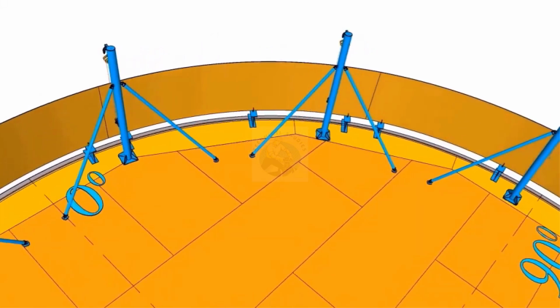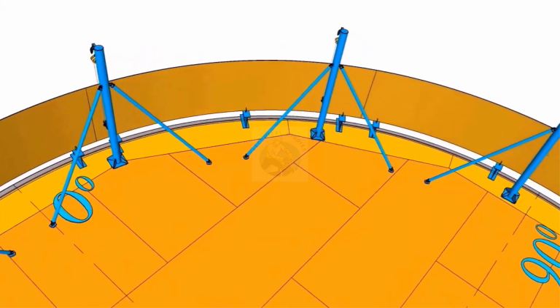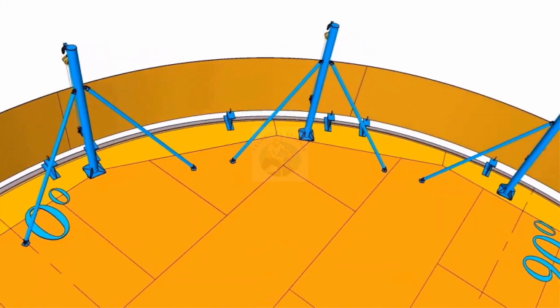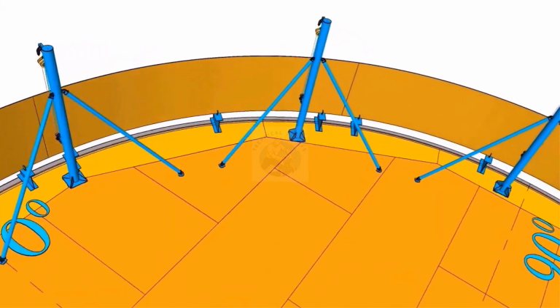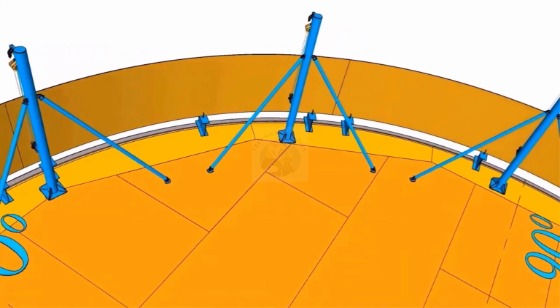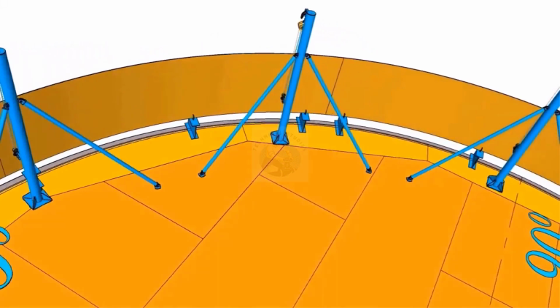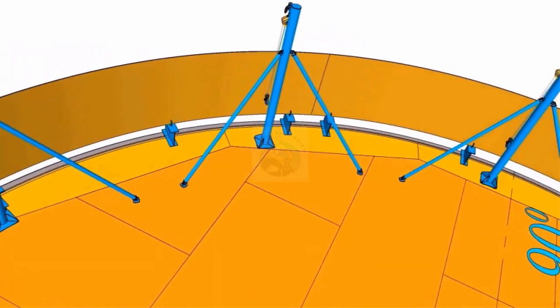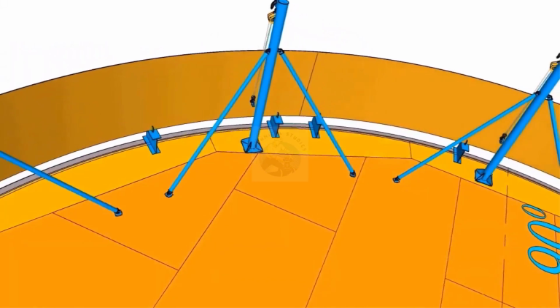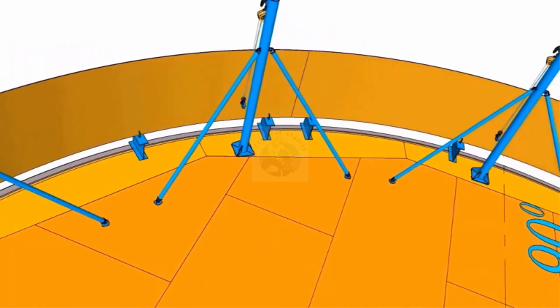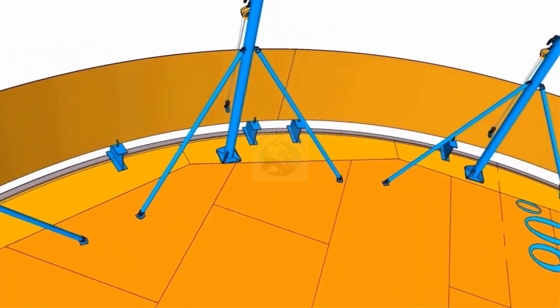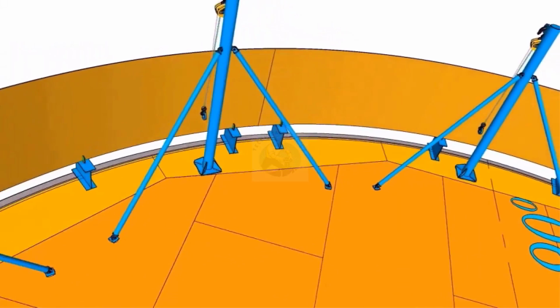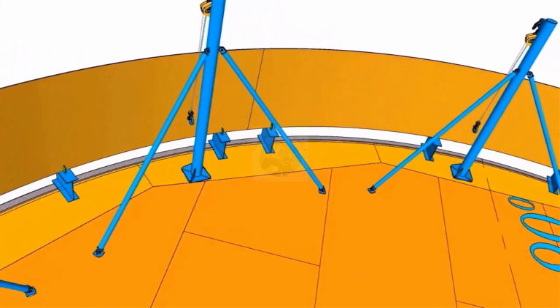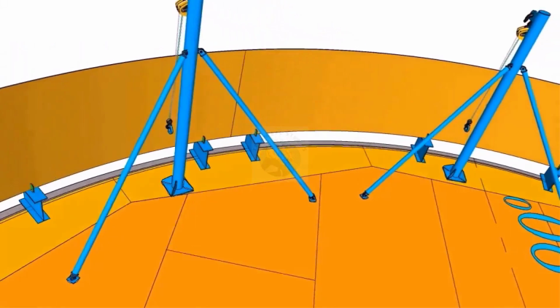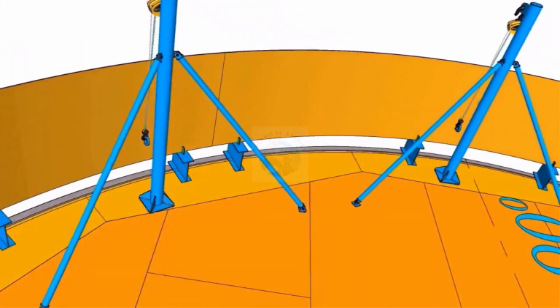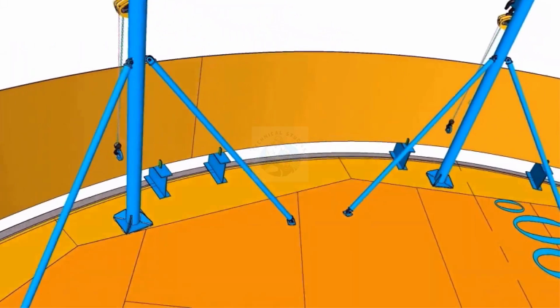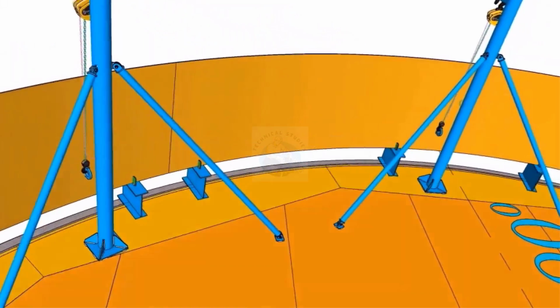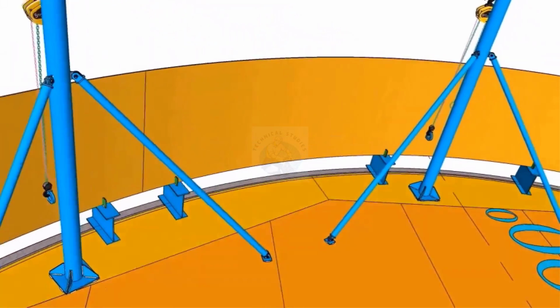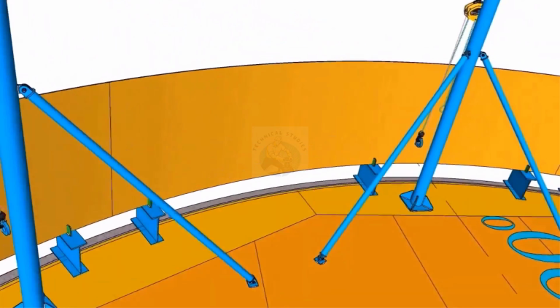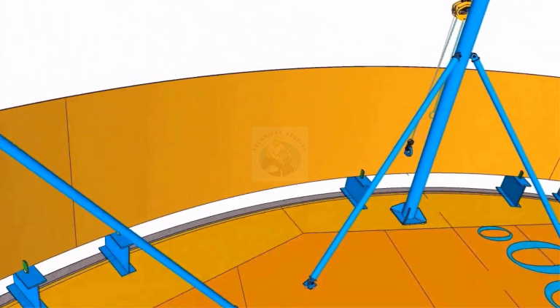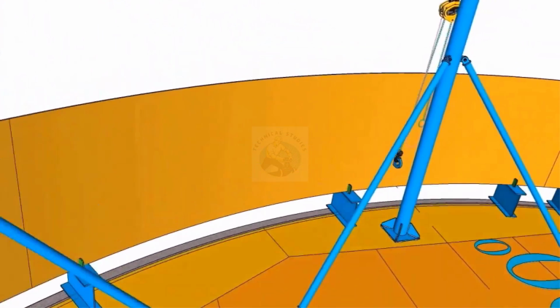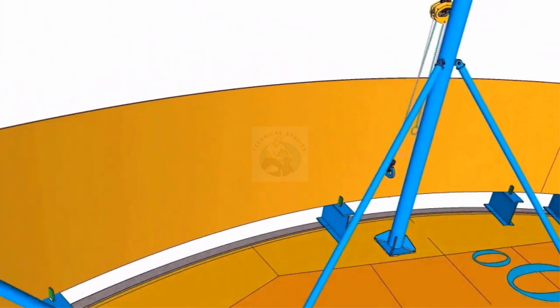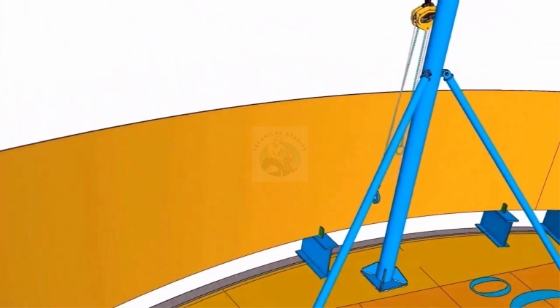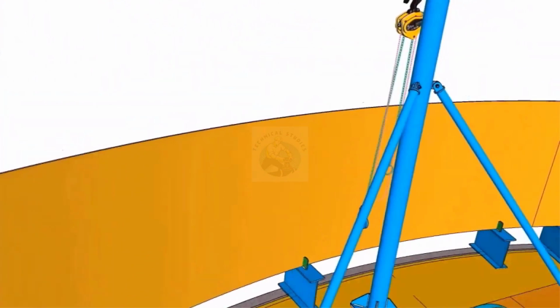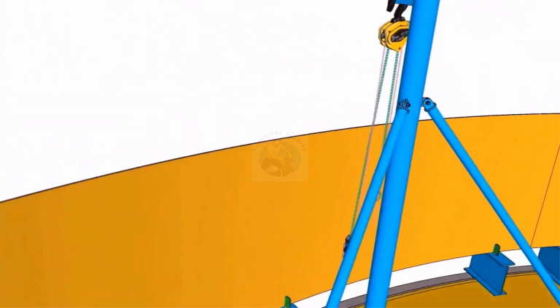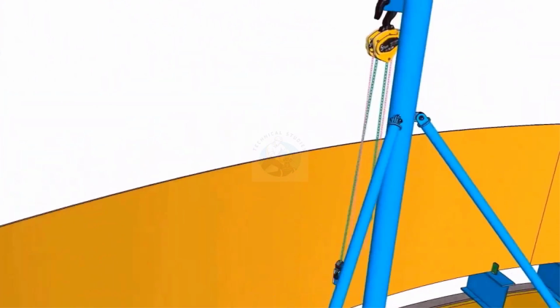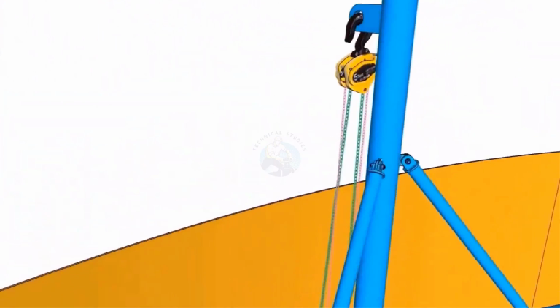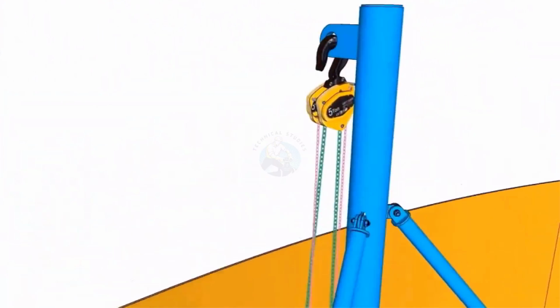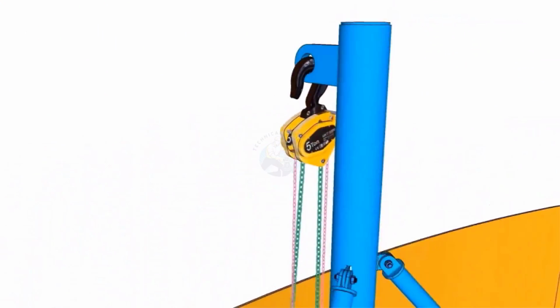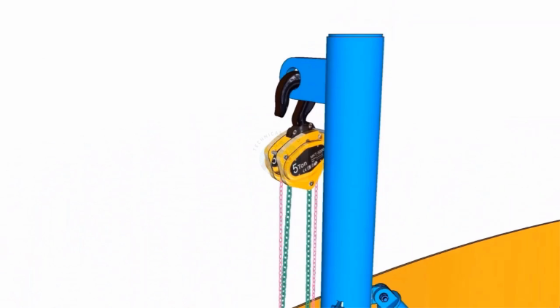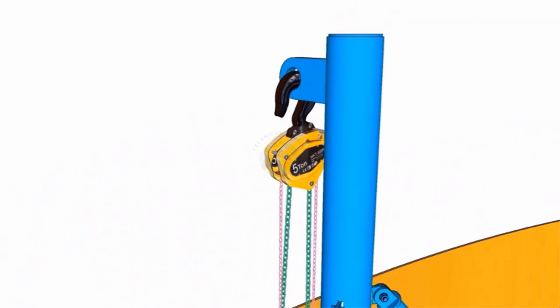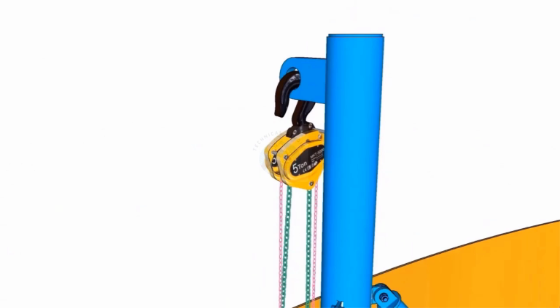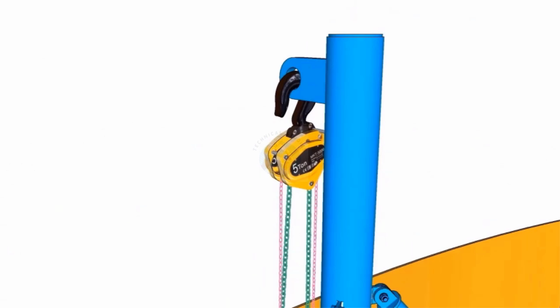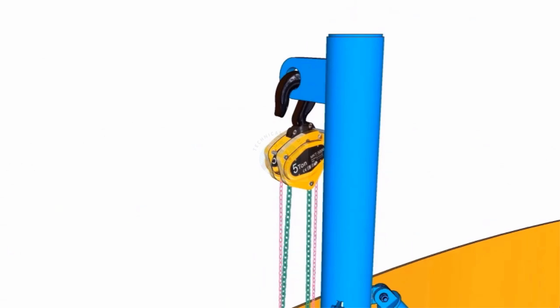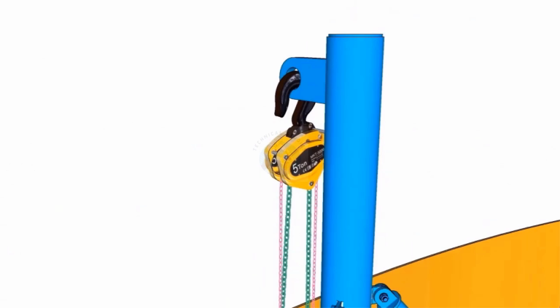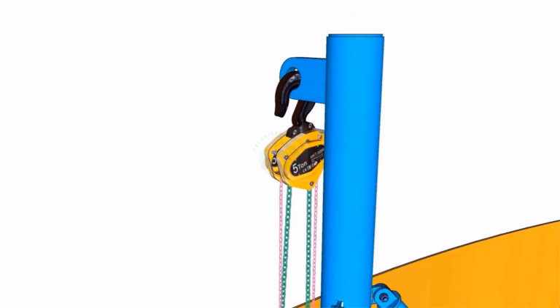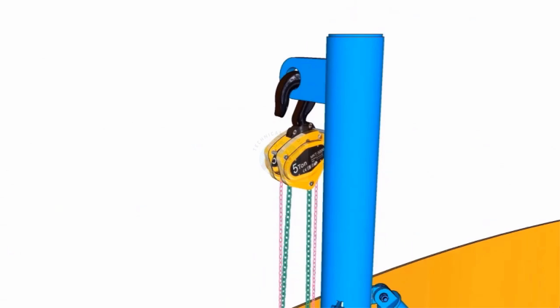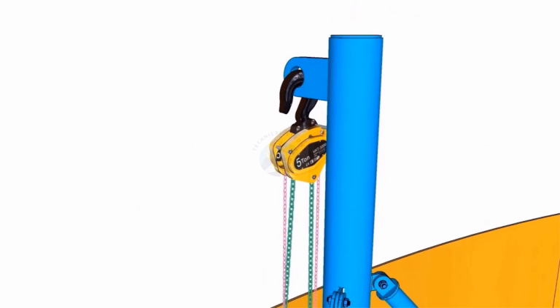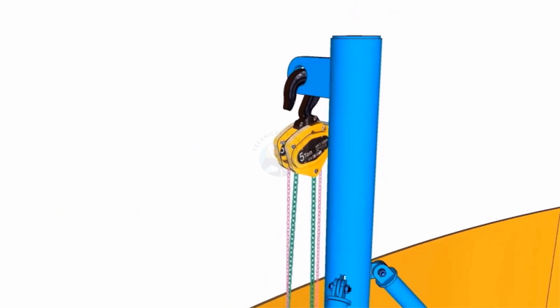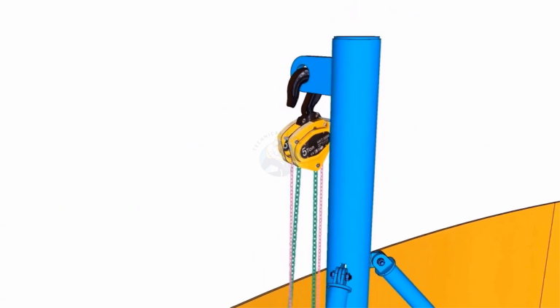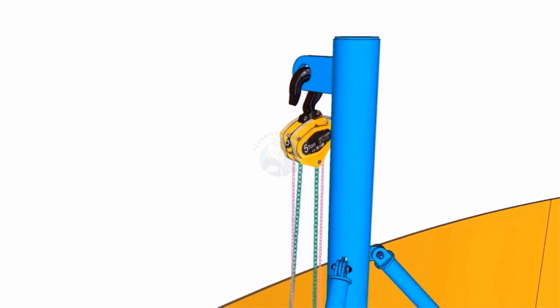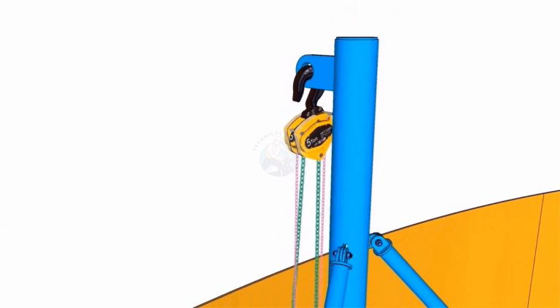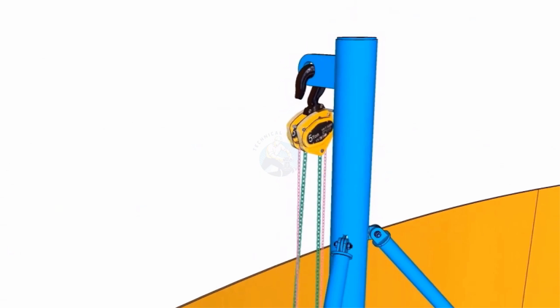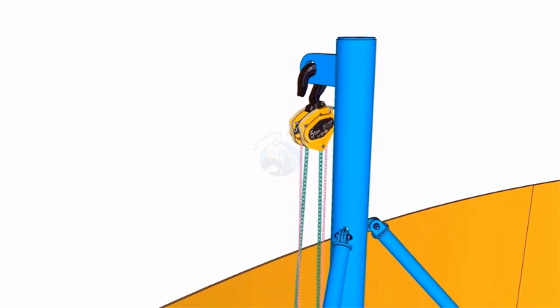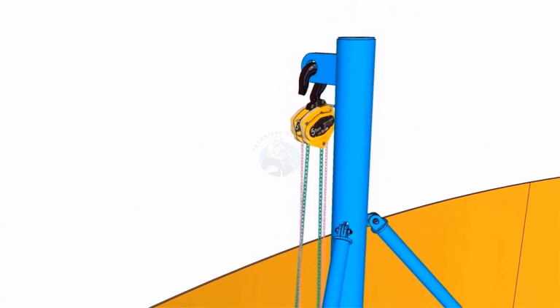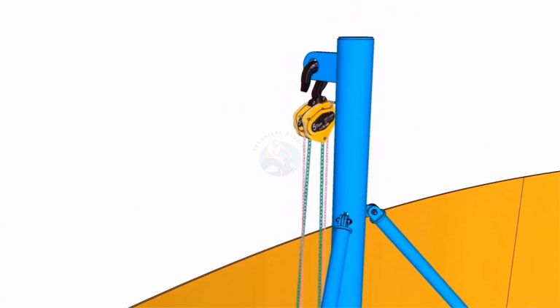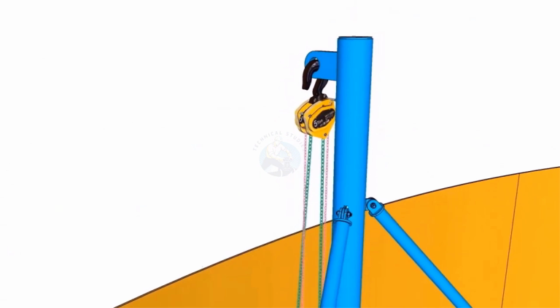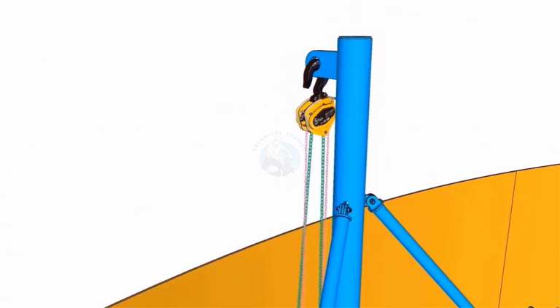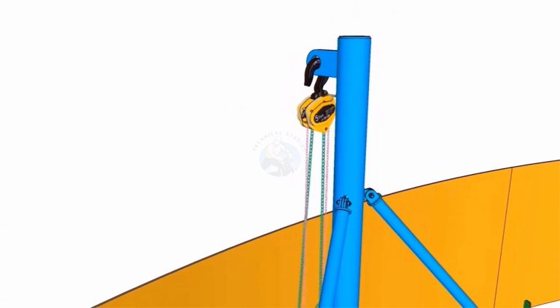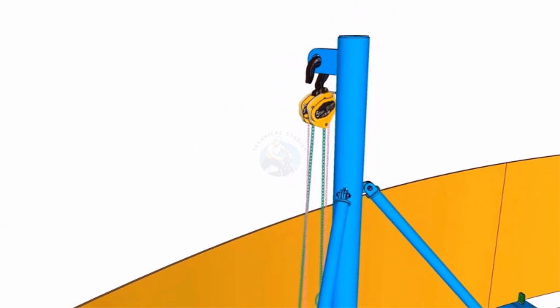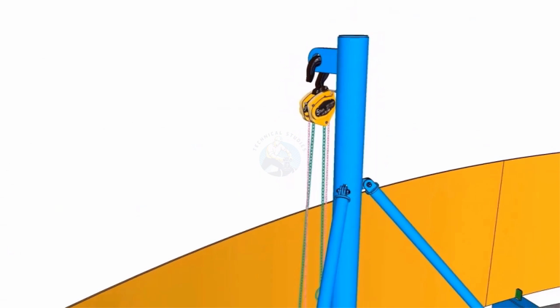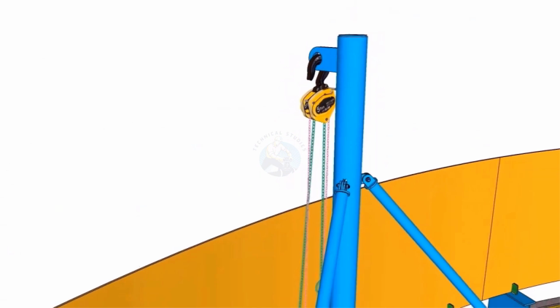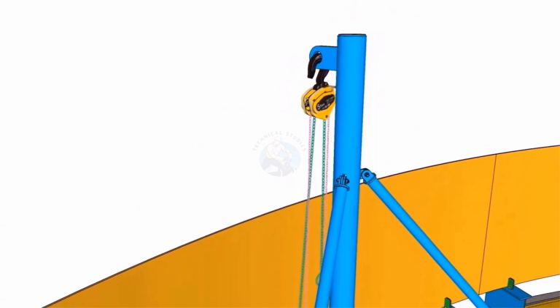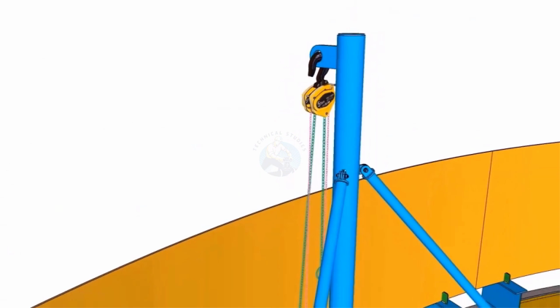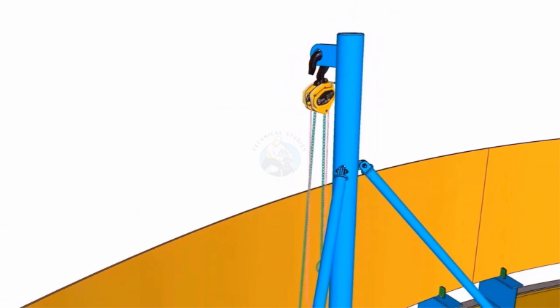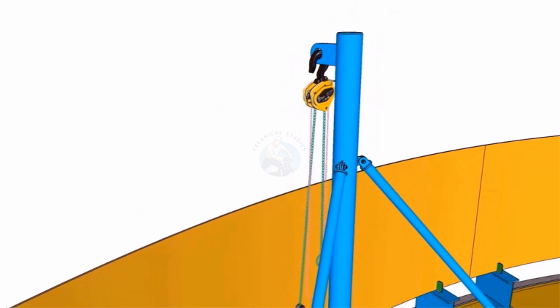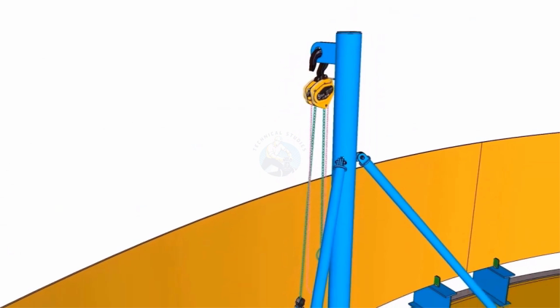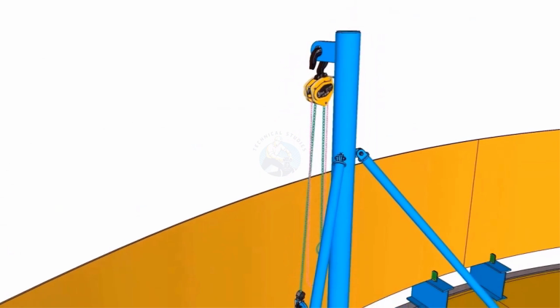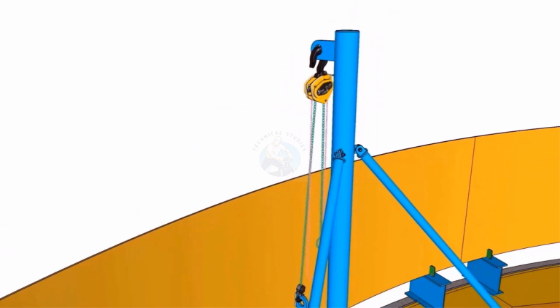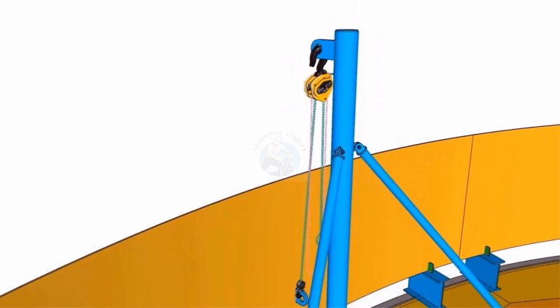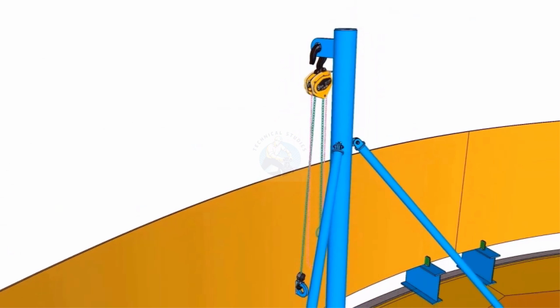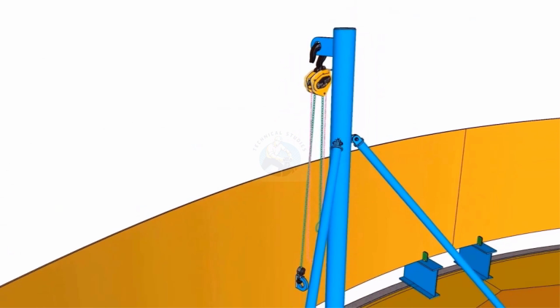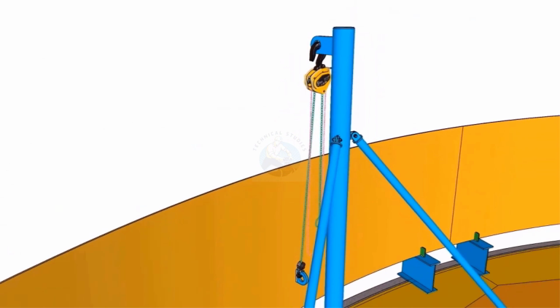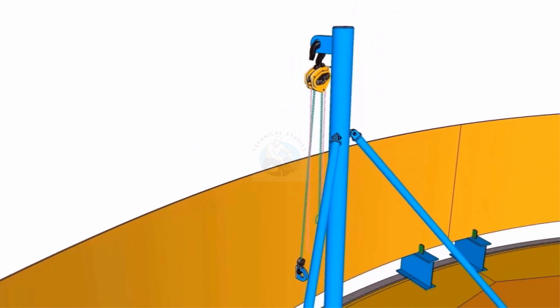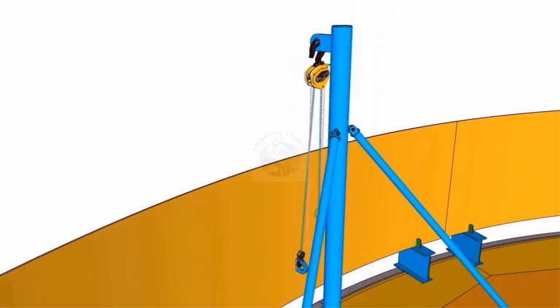The lifting trestles are made from 8-inch schedule 40 pipes. The length of the trestle is 4 meters.